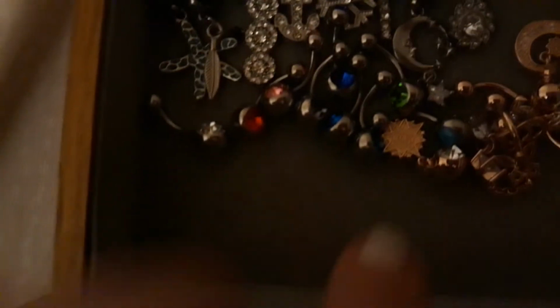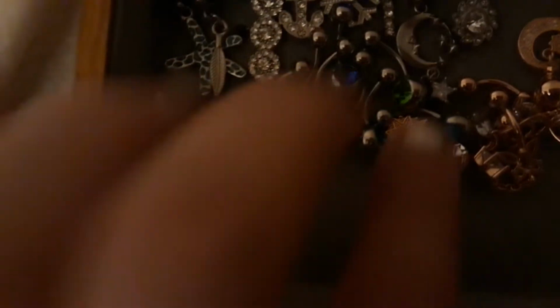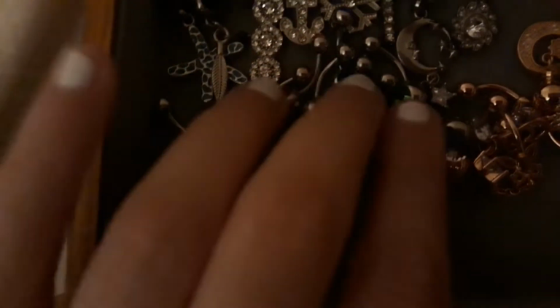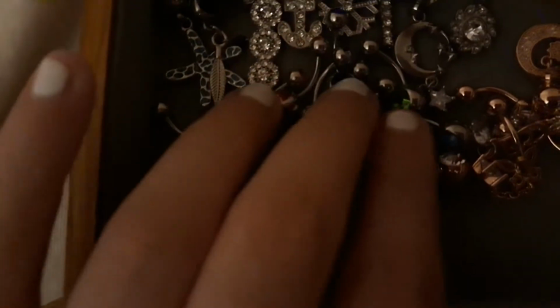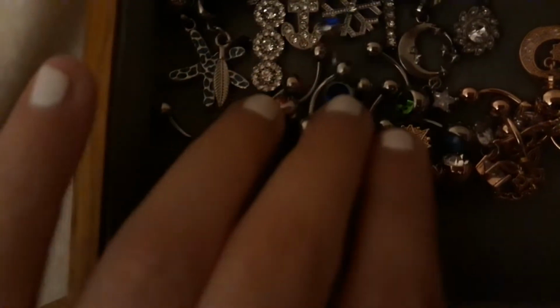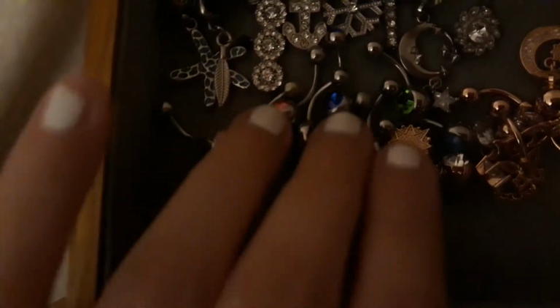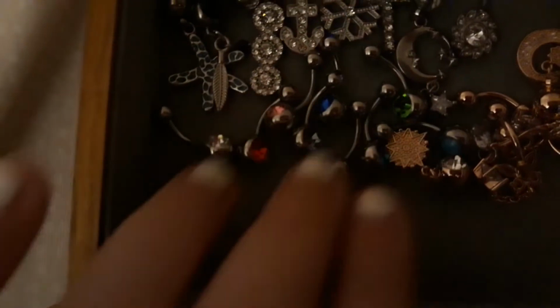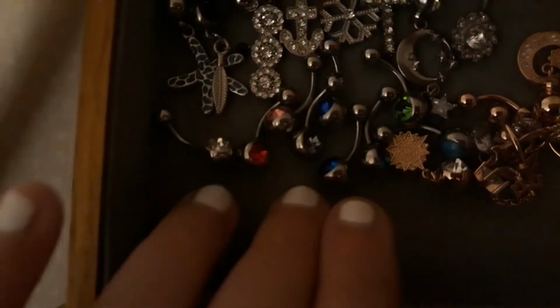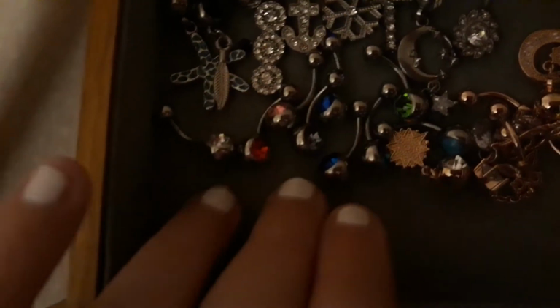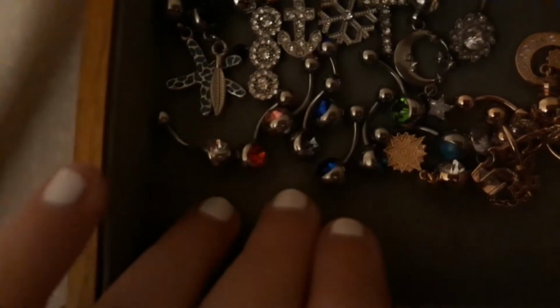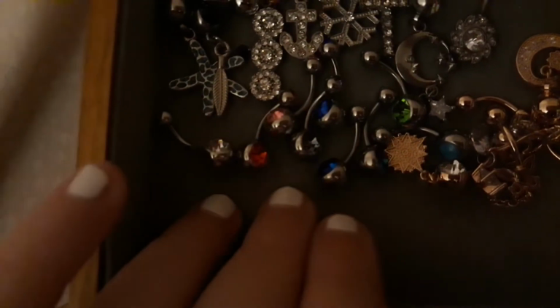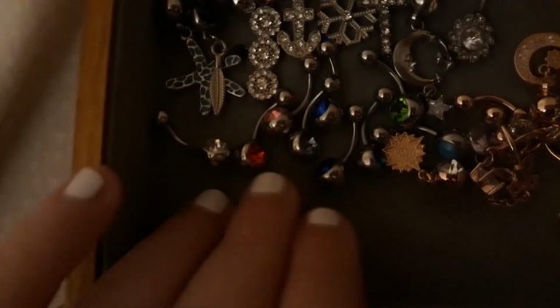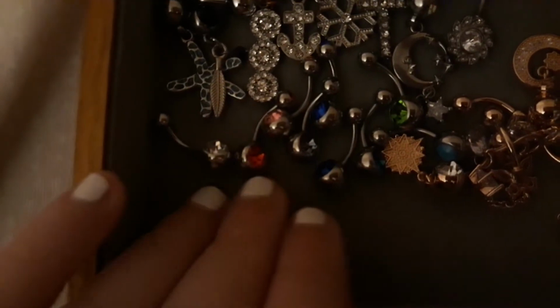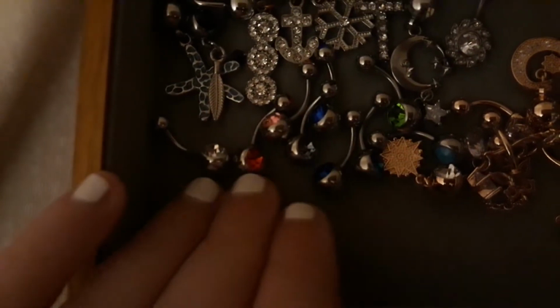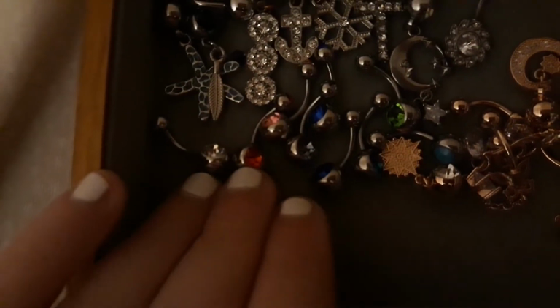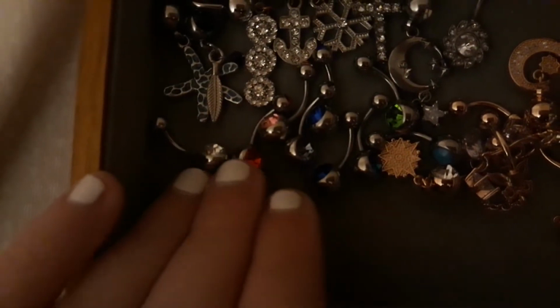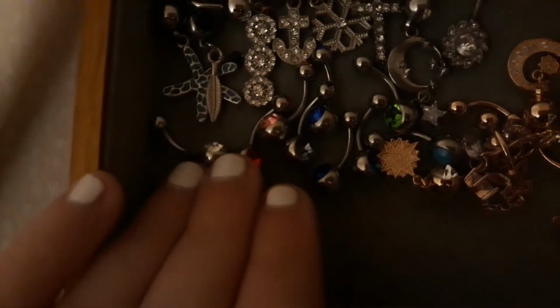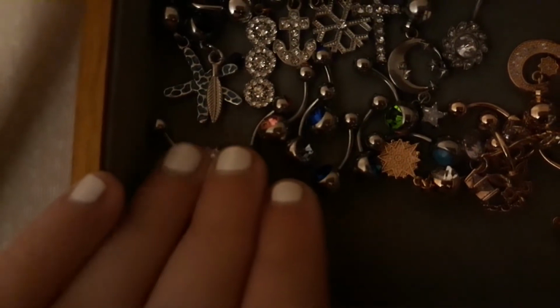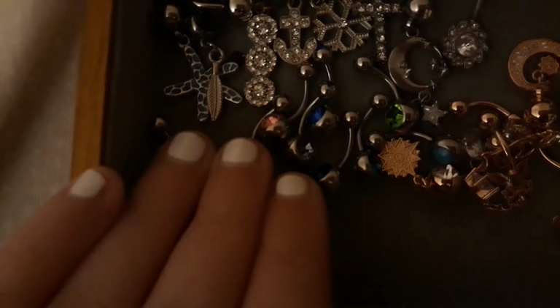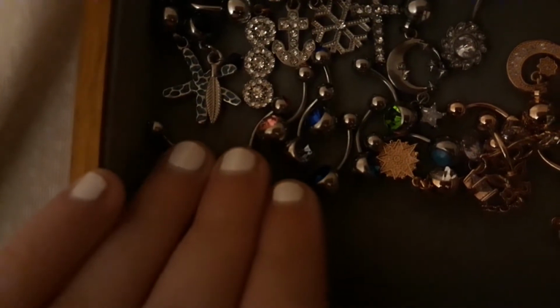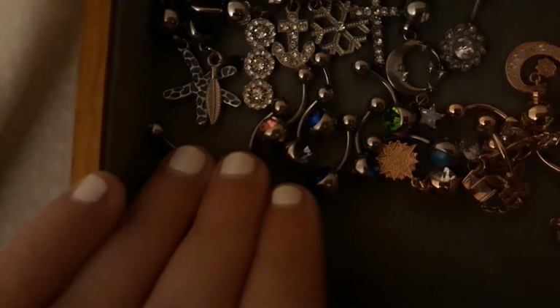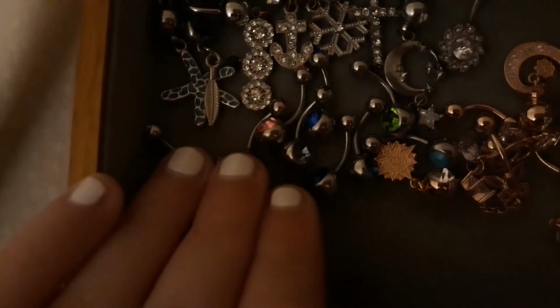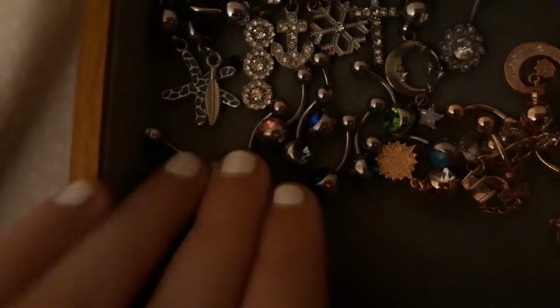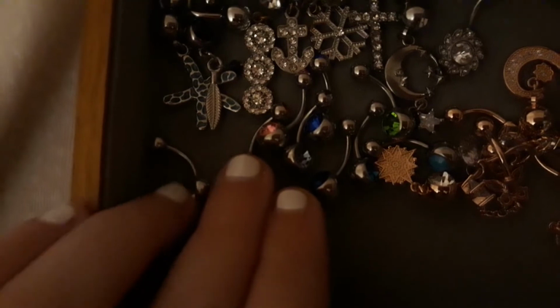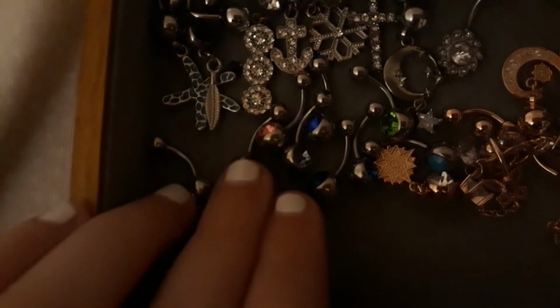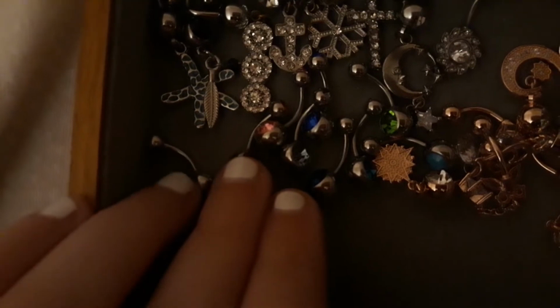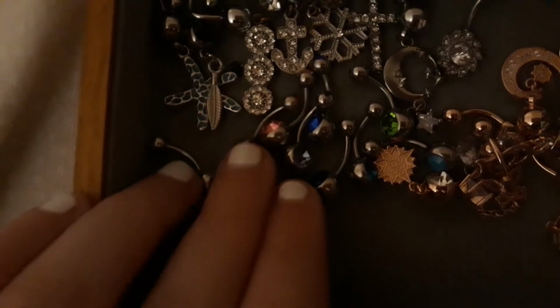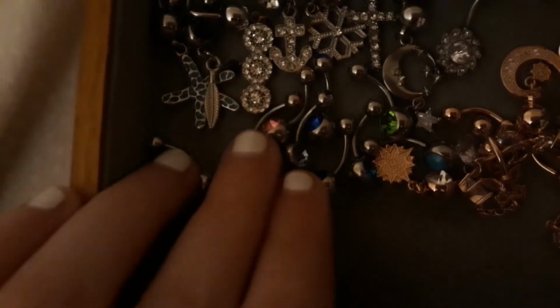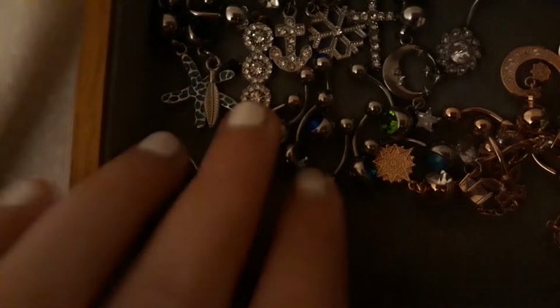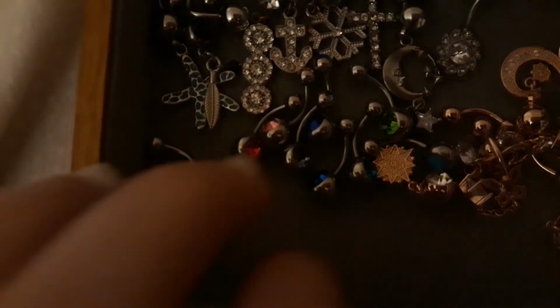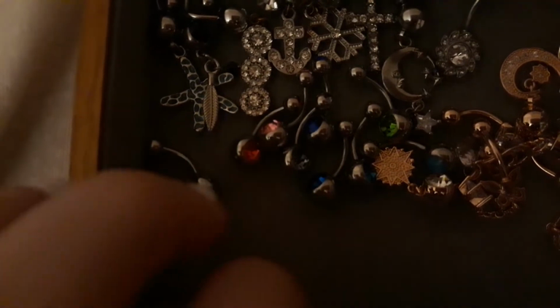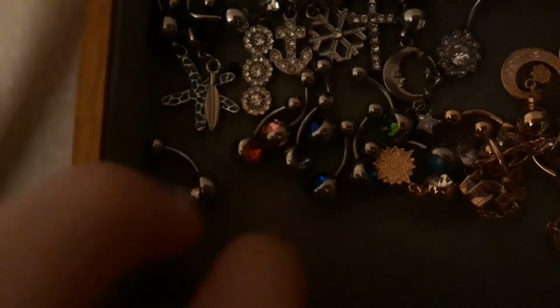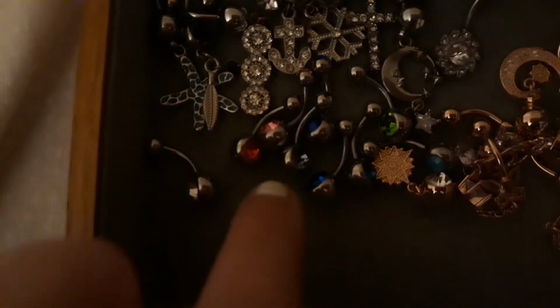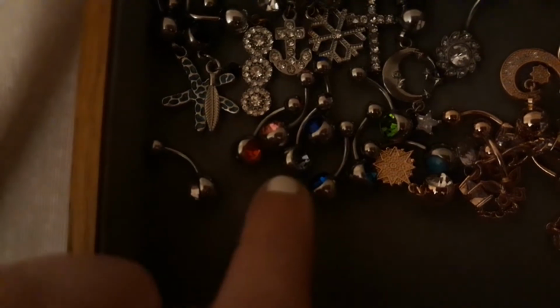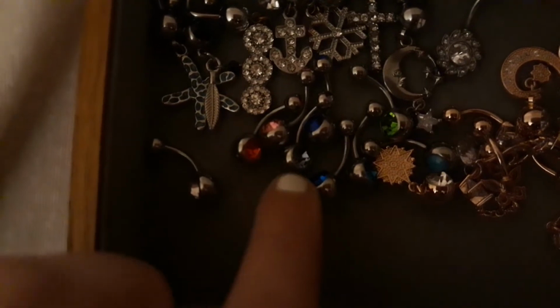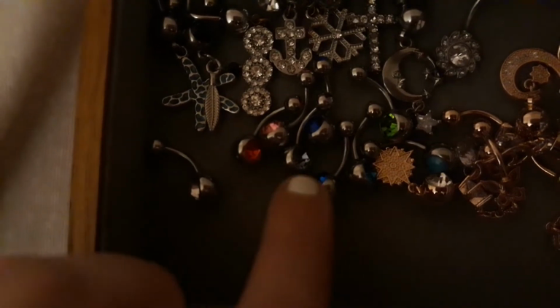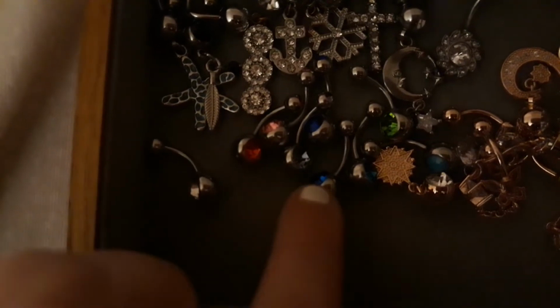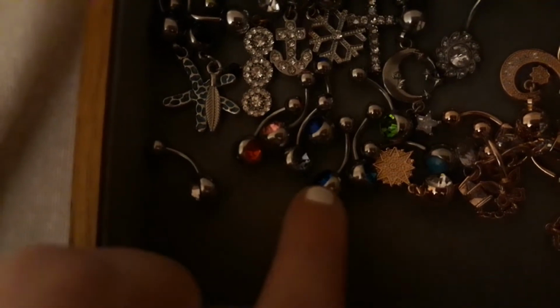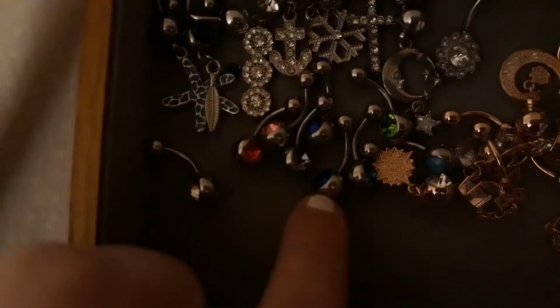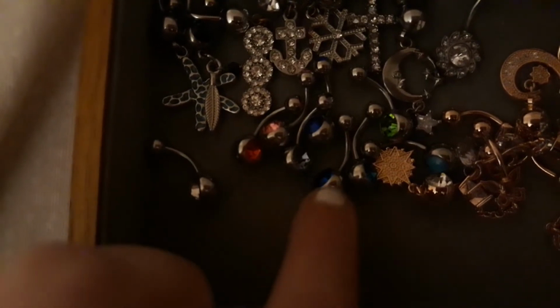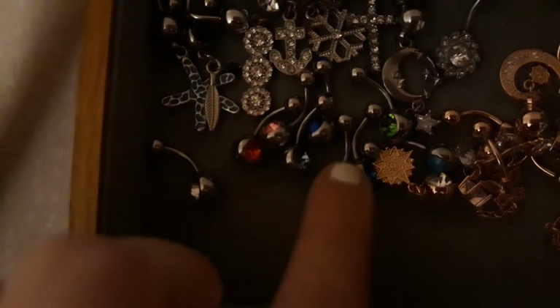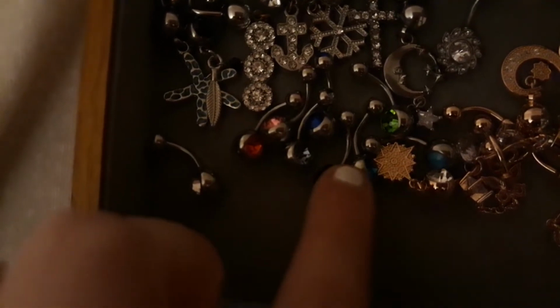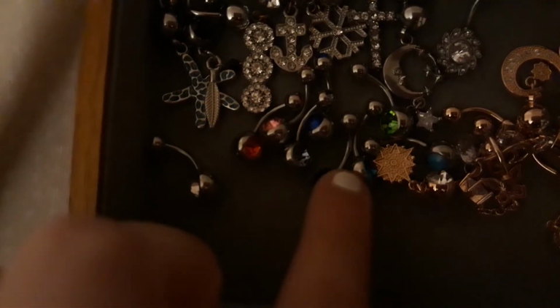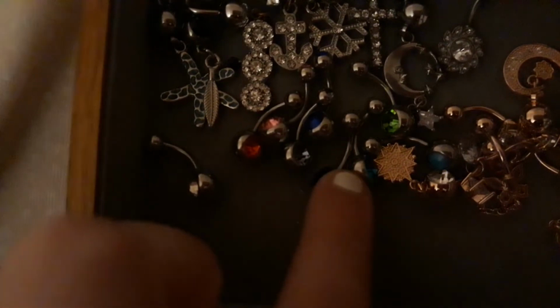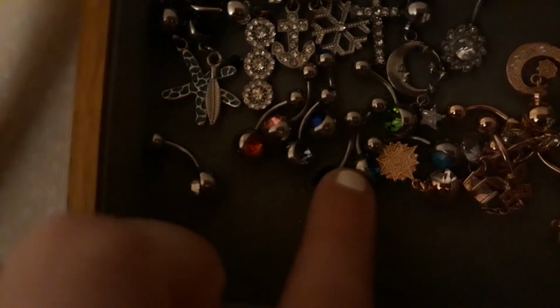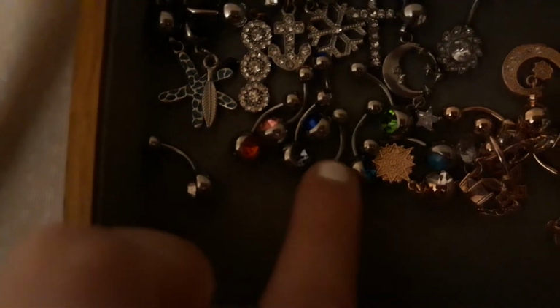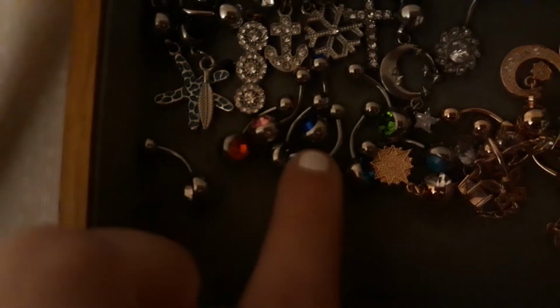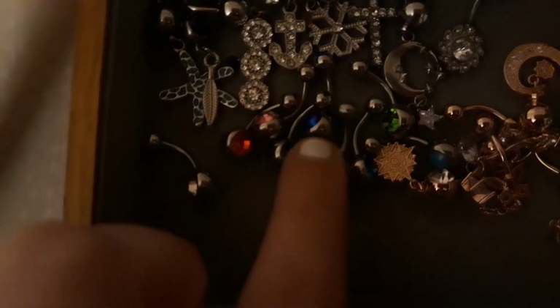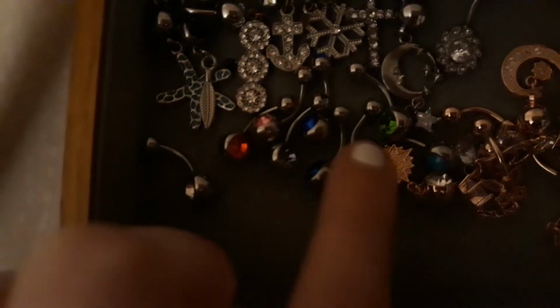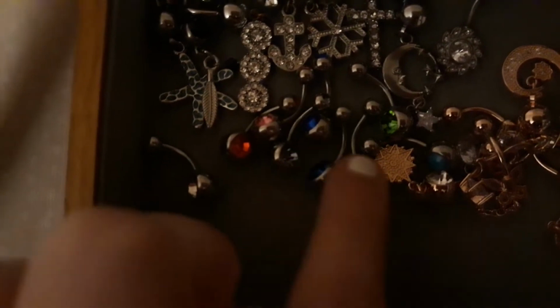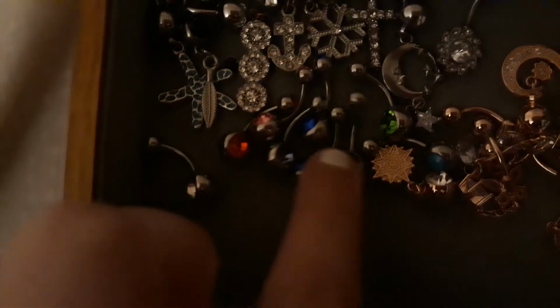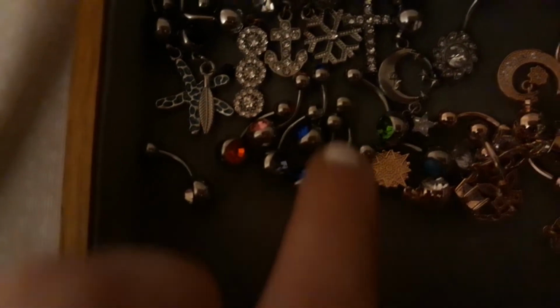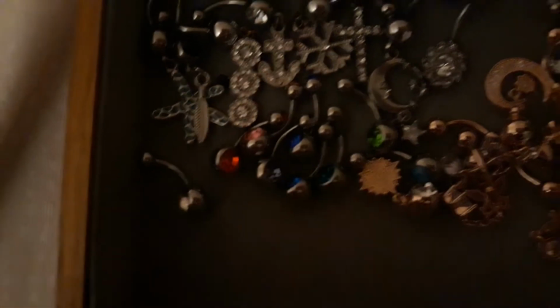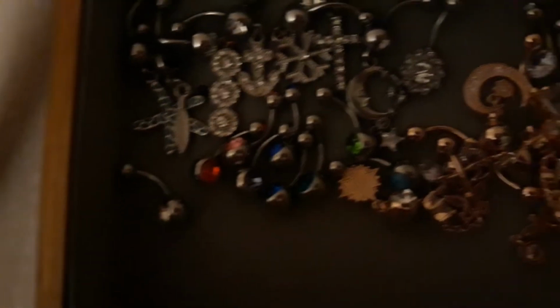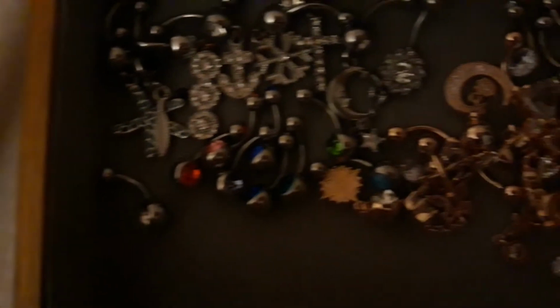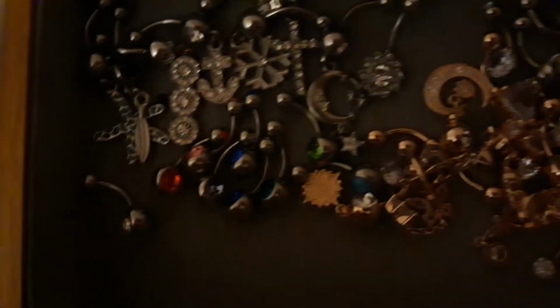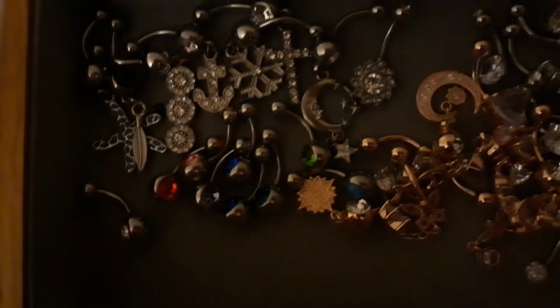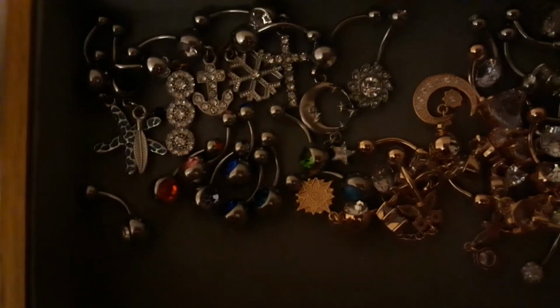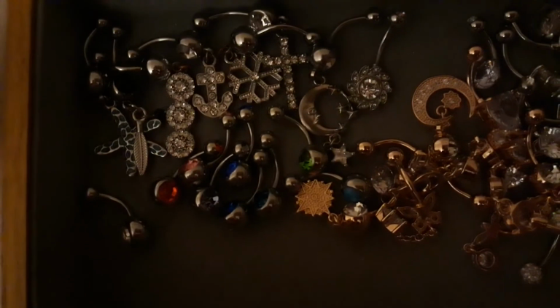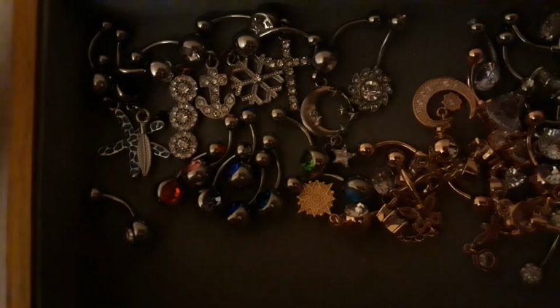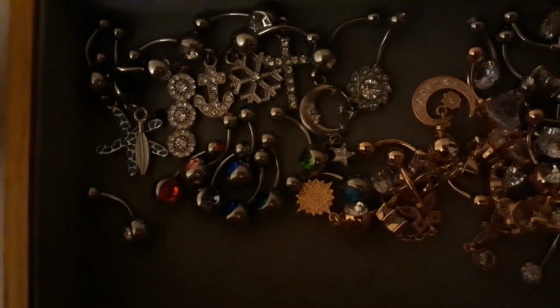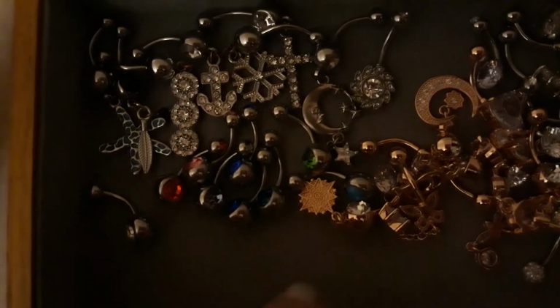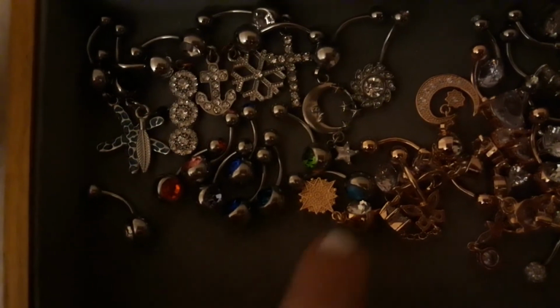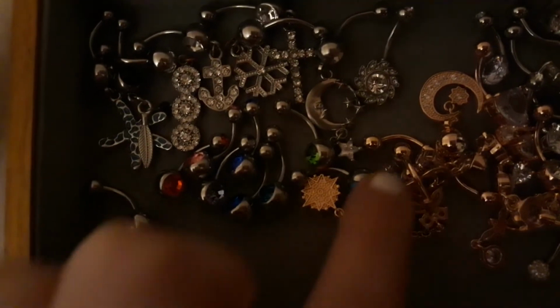We have all my colored ones right here. Some red, pink, blues, greens, all that fun stuff.